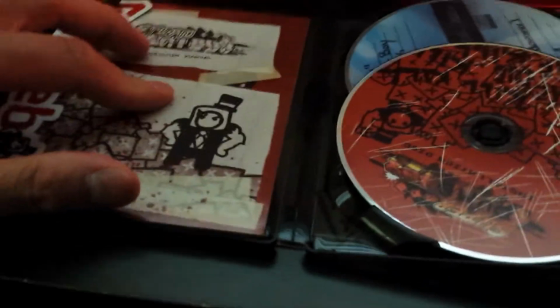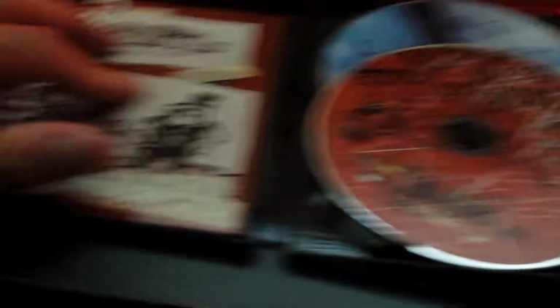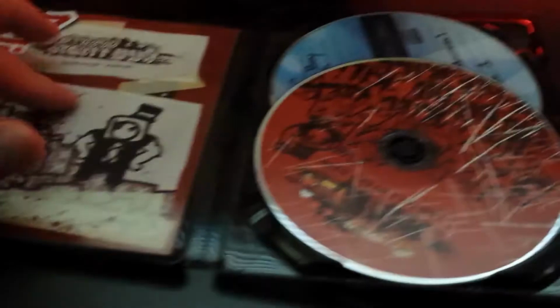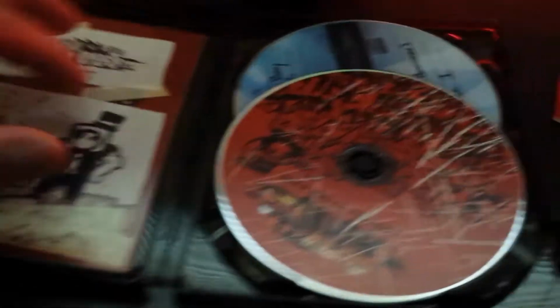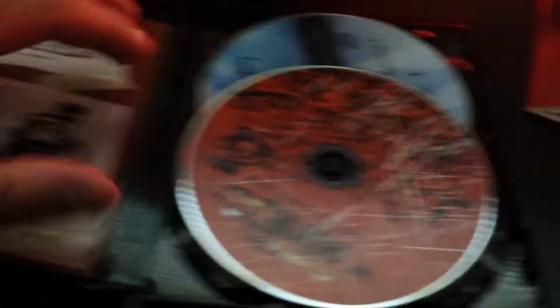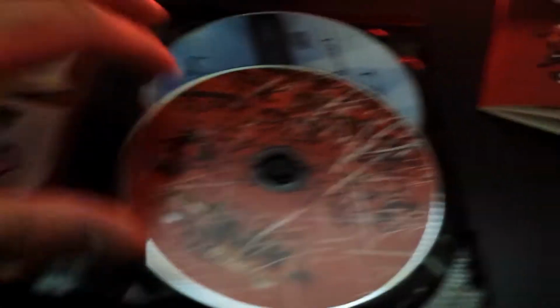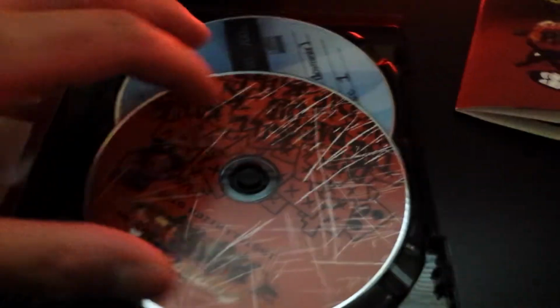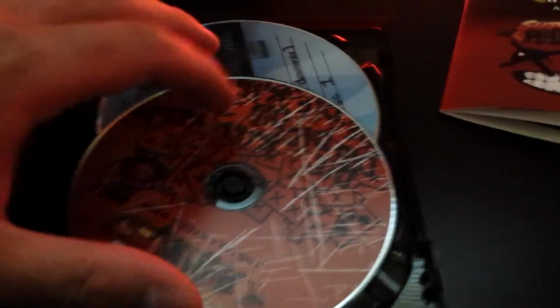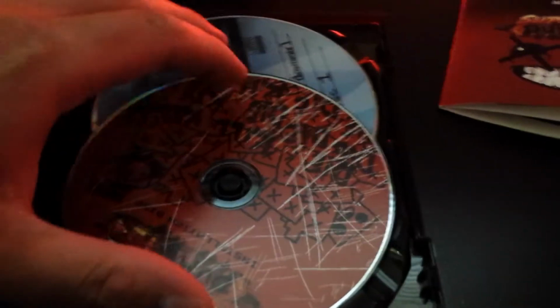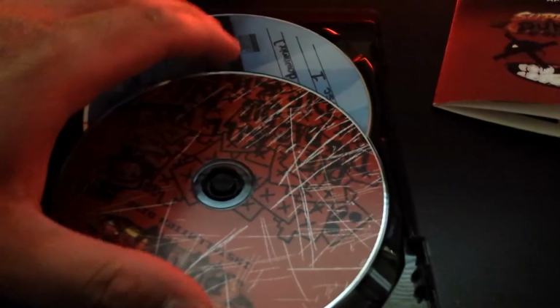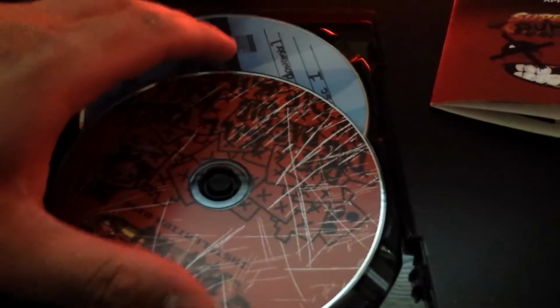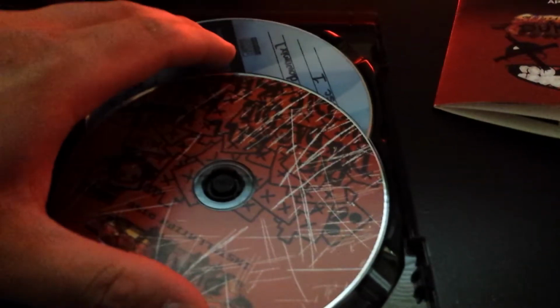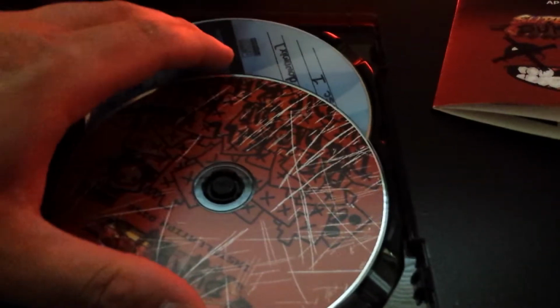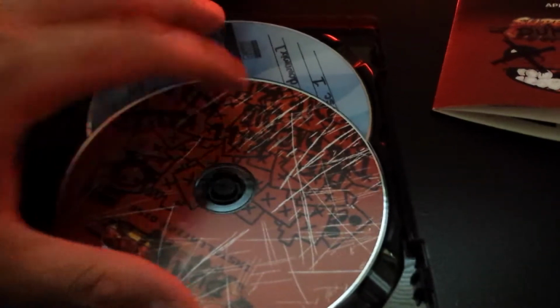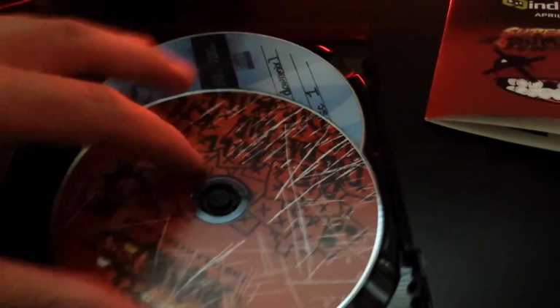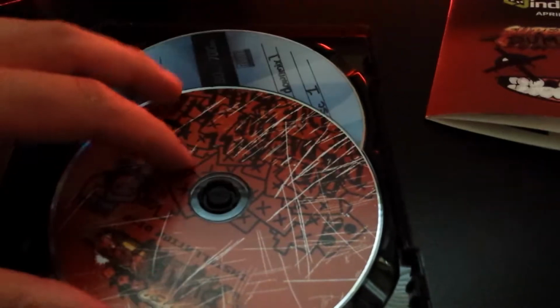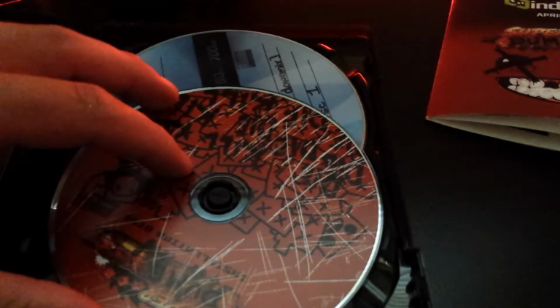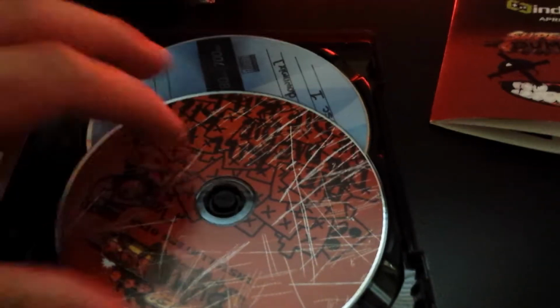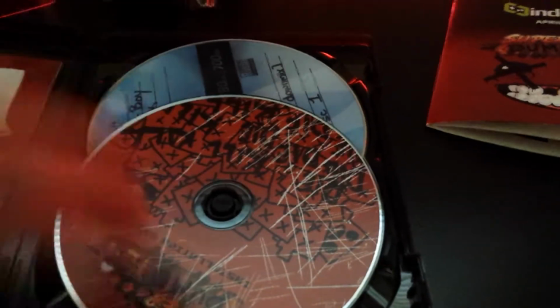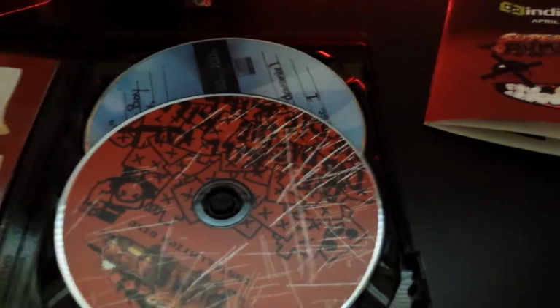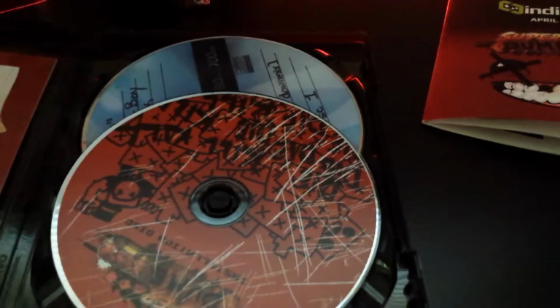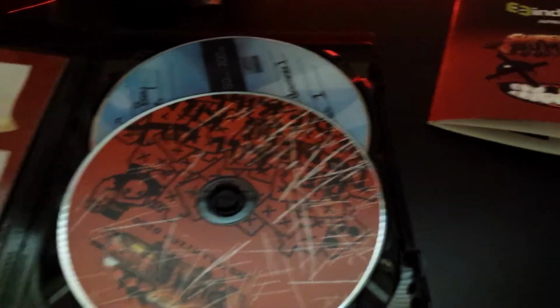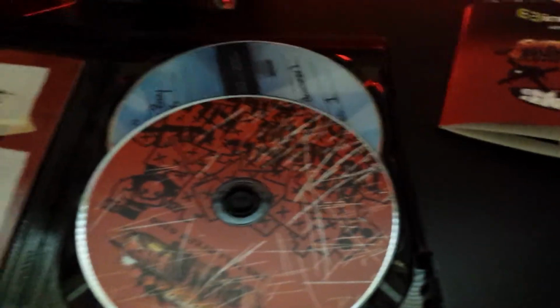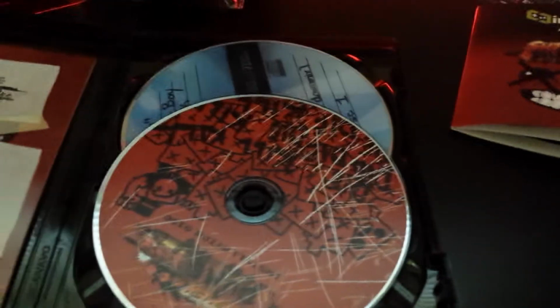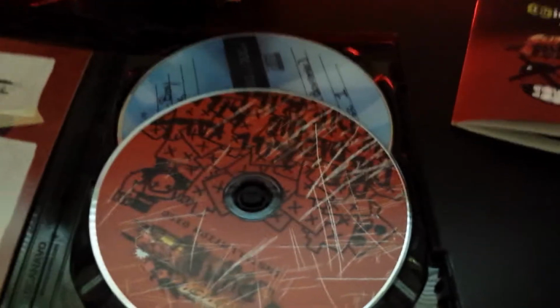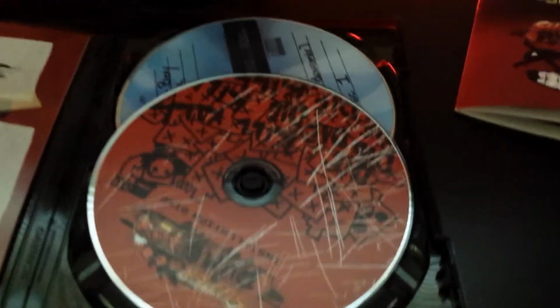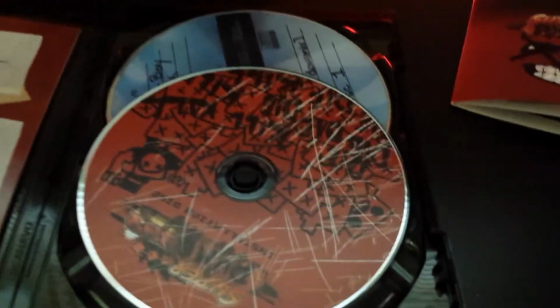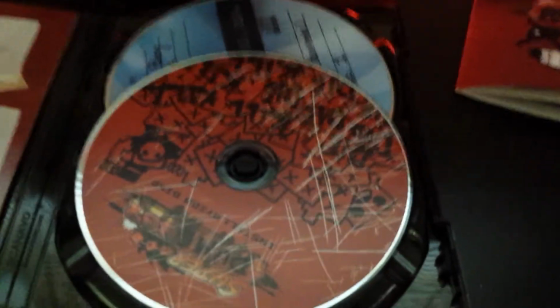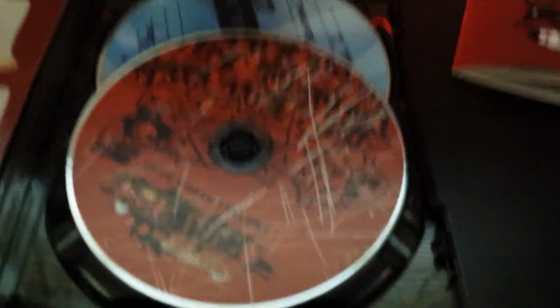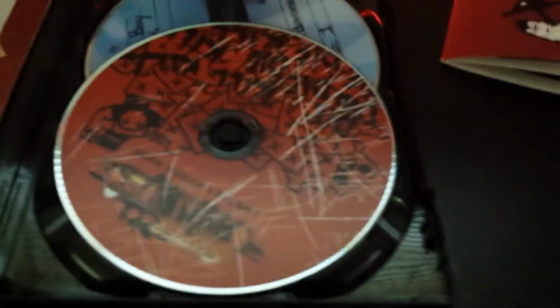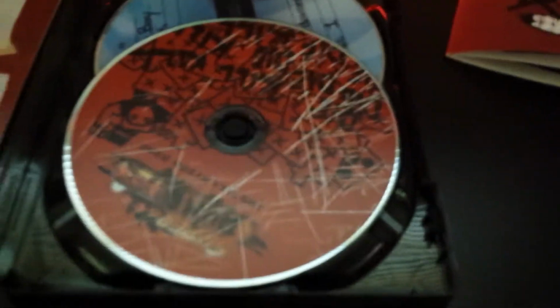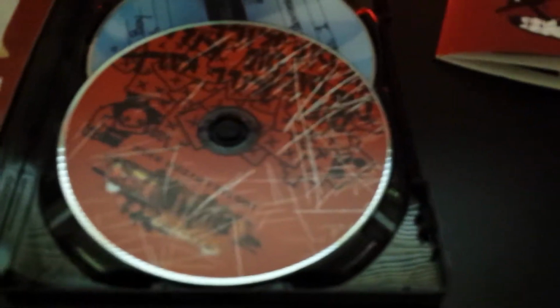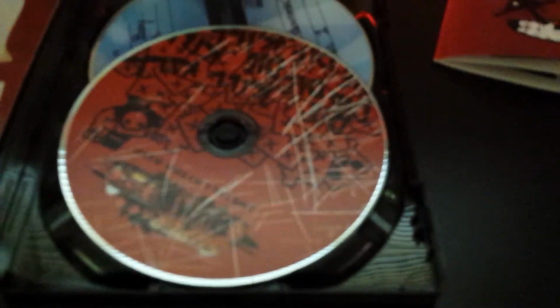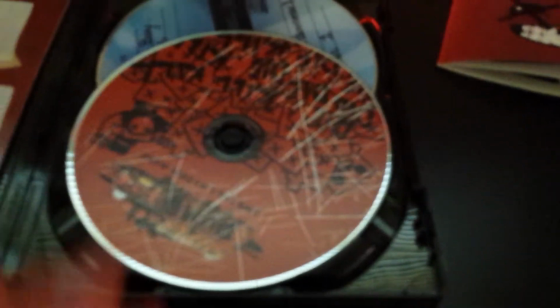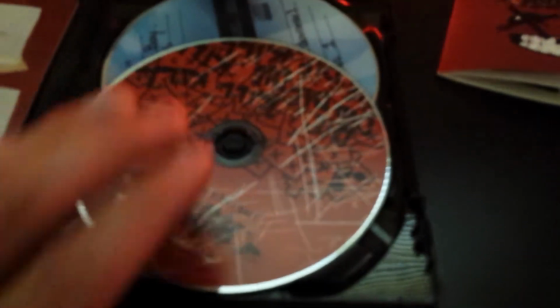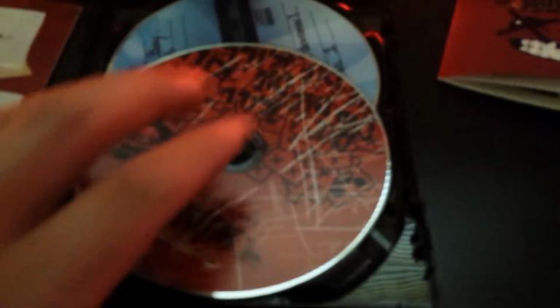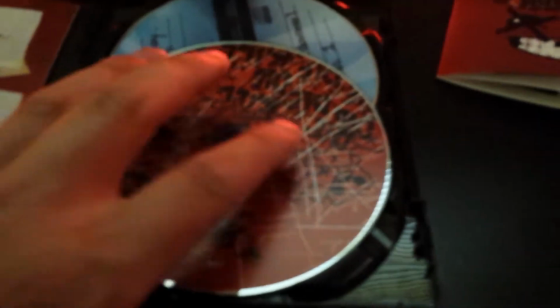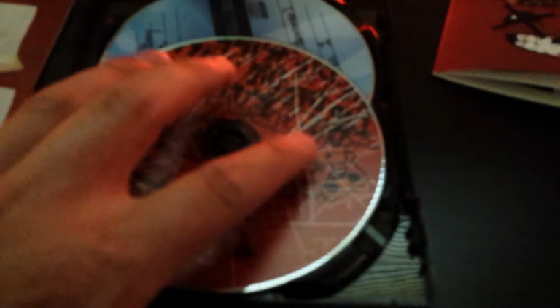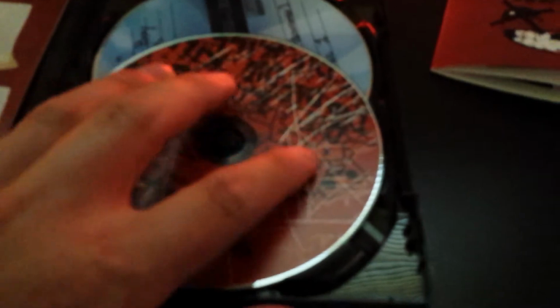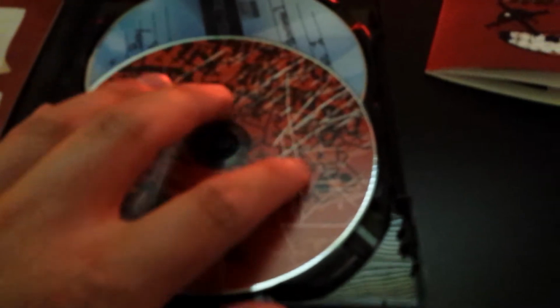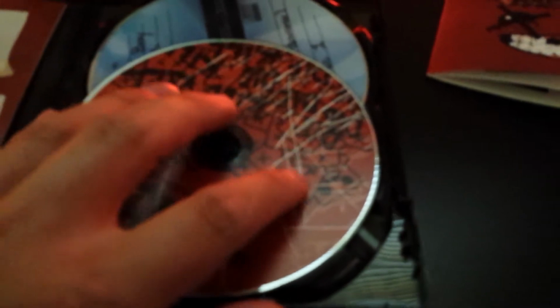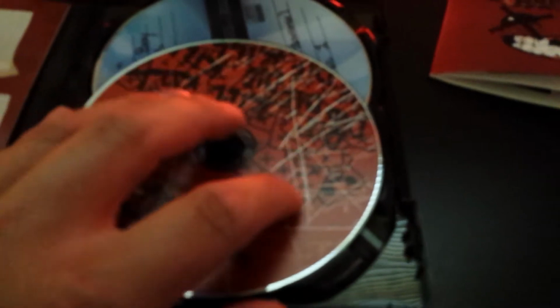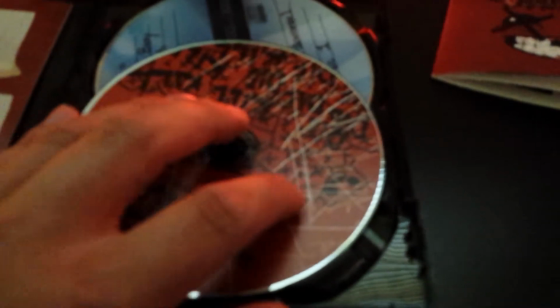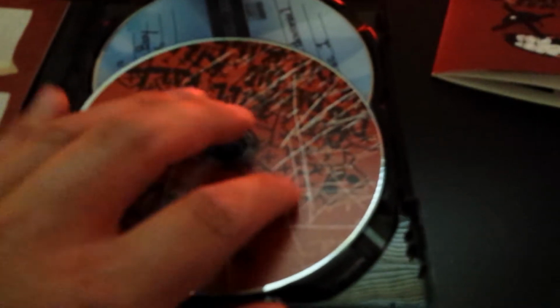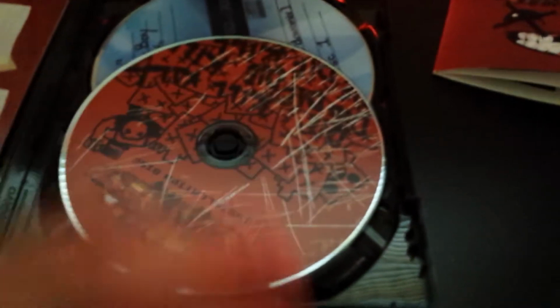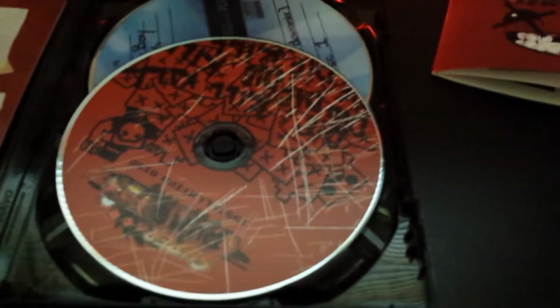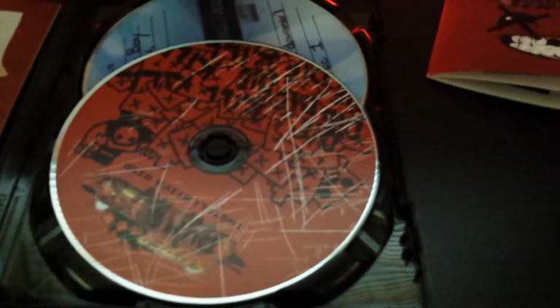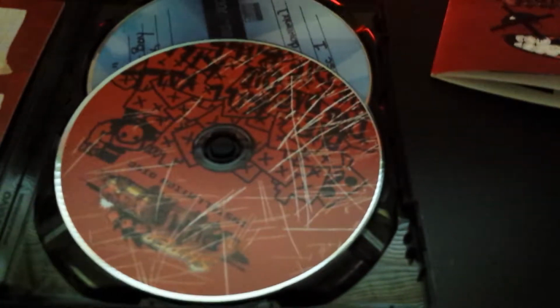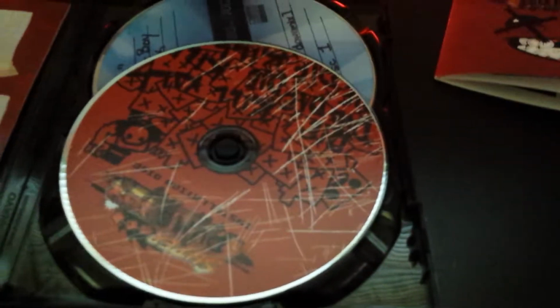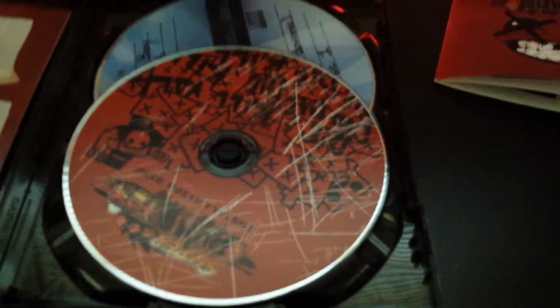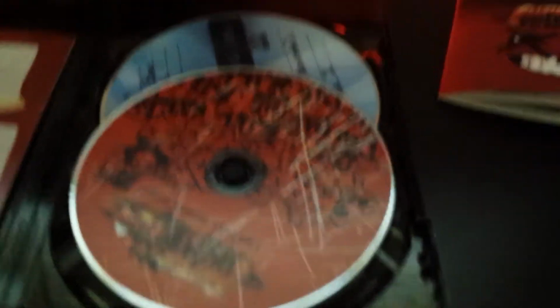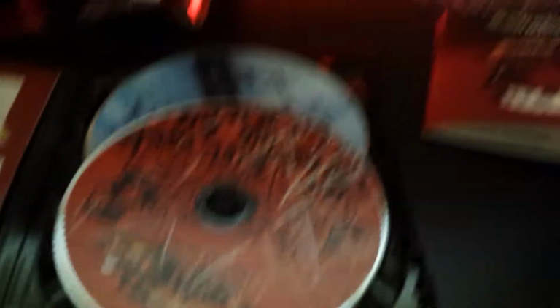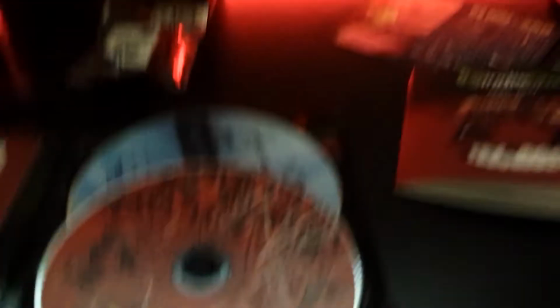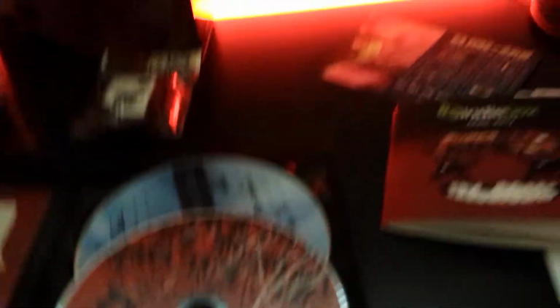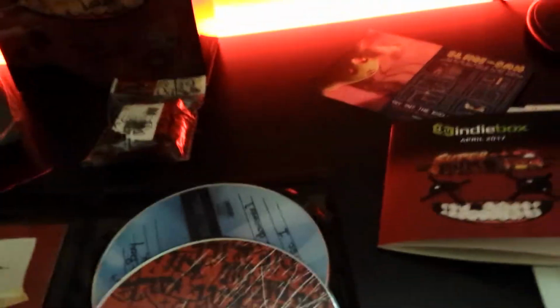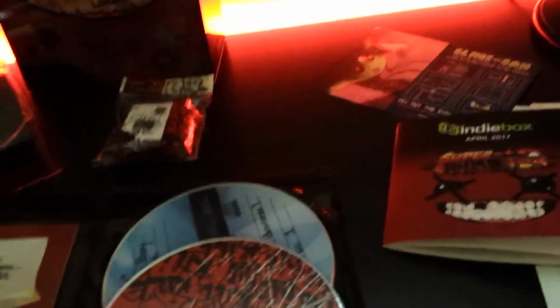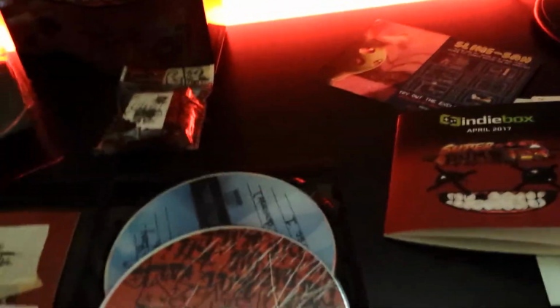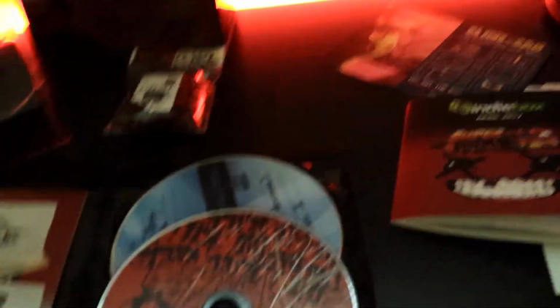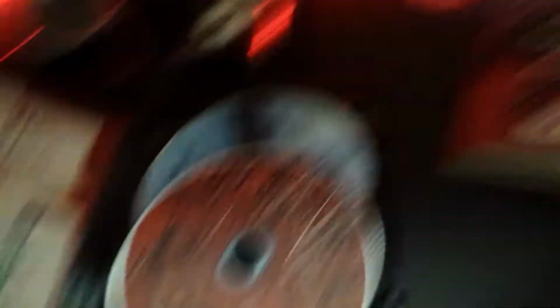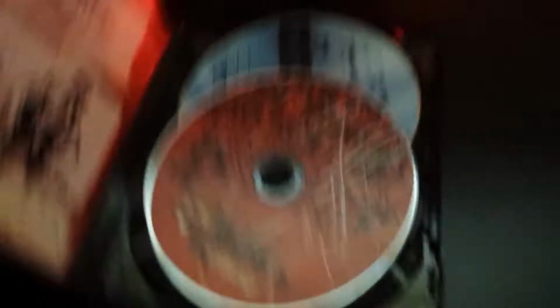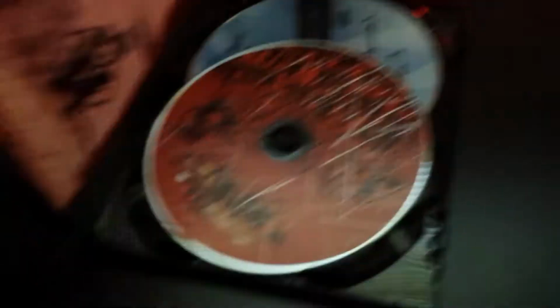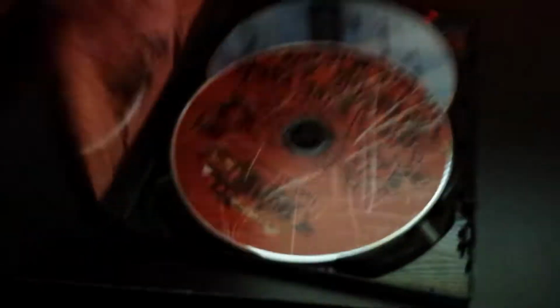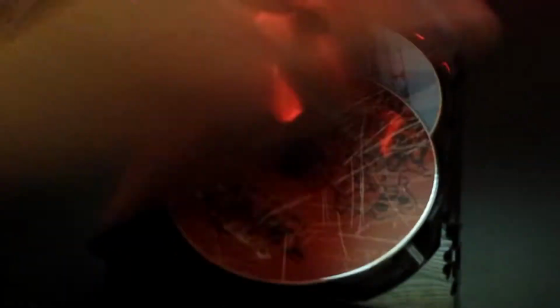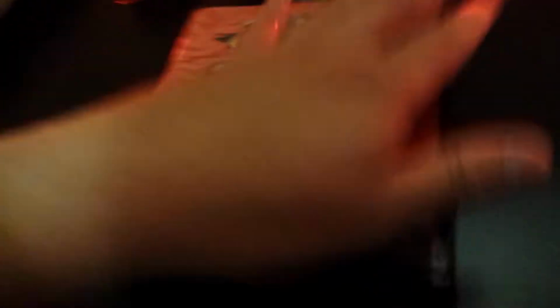And of course you know the usual stuff — sticker, structure manual, soundtrack, and game disc — which looks like it's been put through a paper shredder.